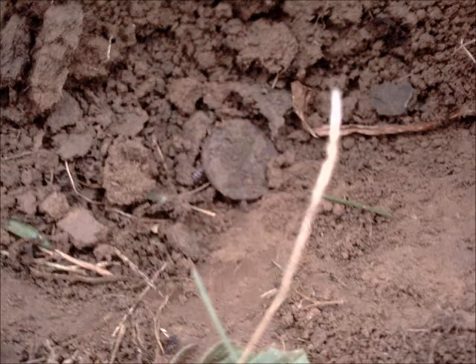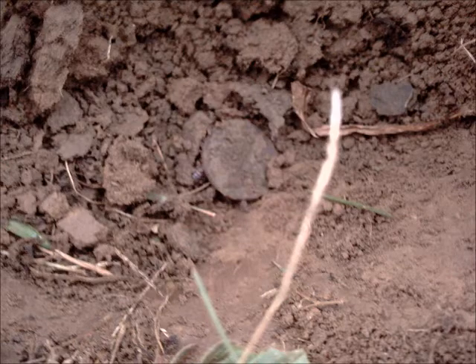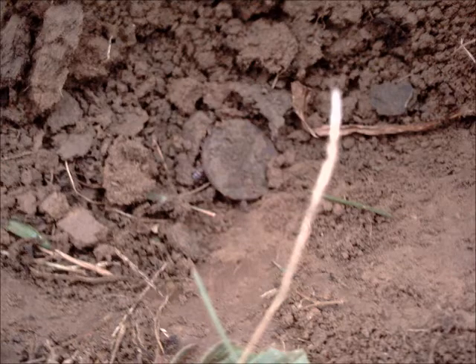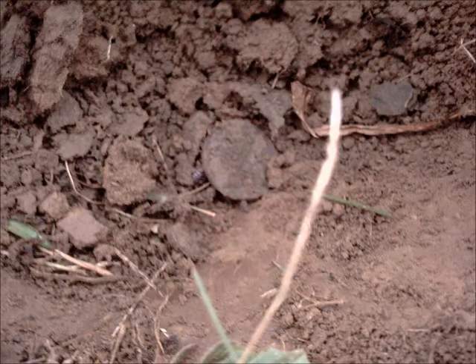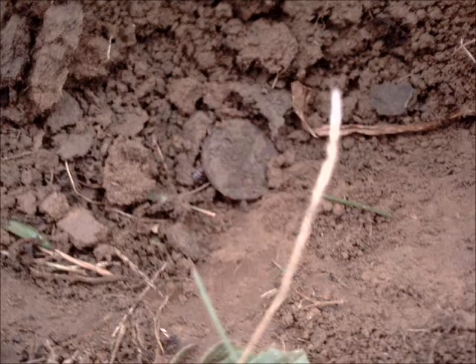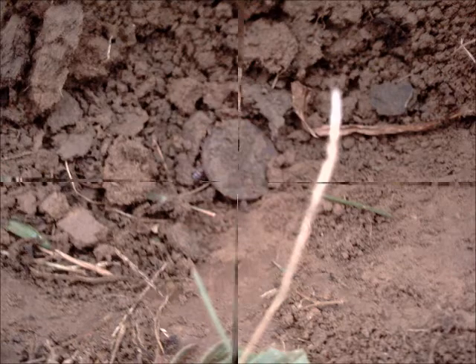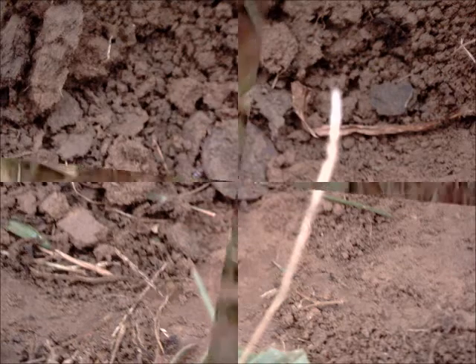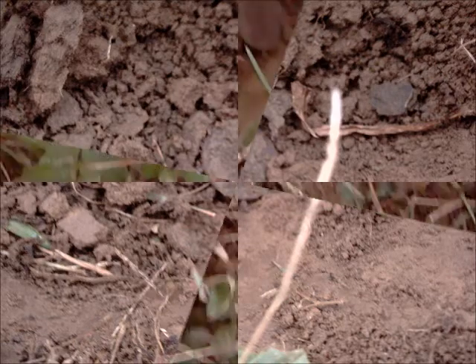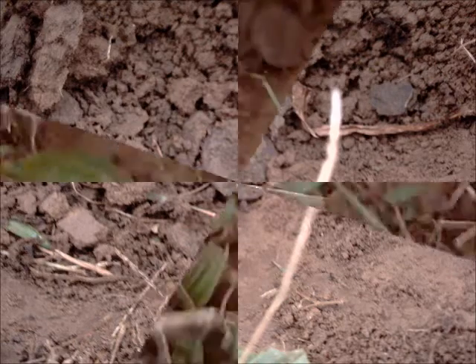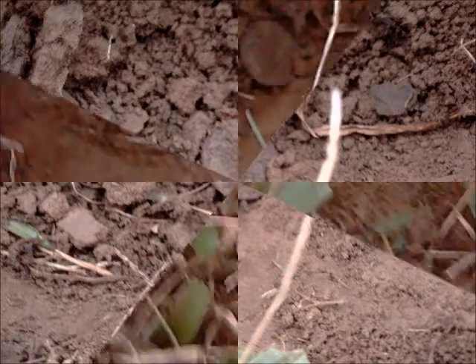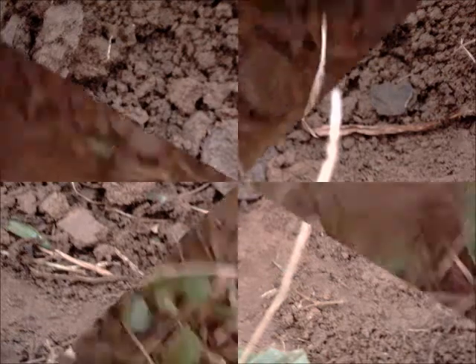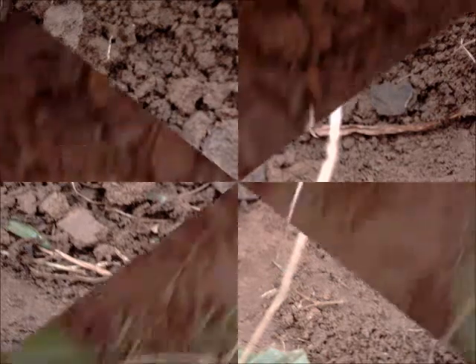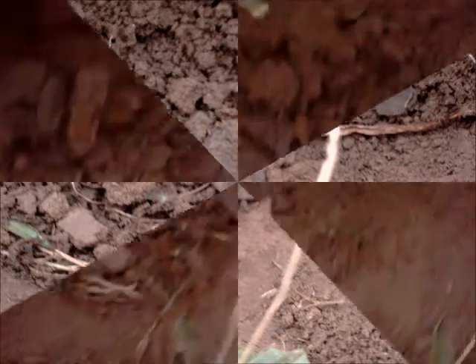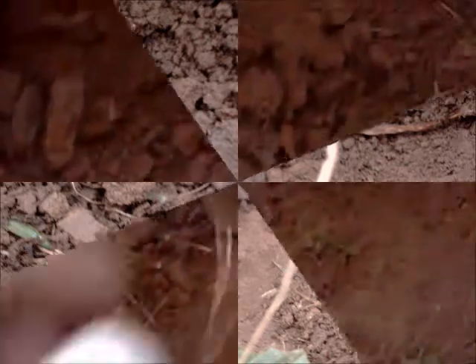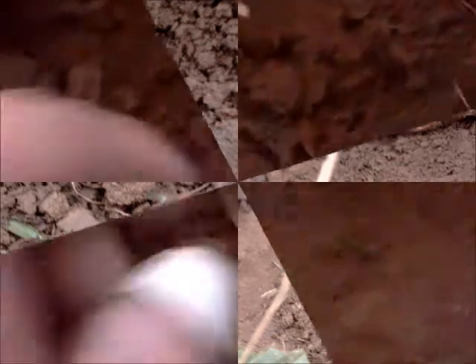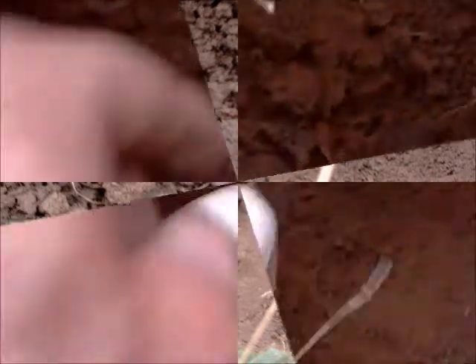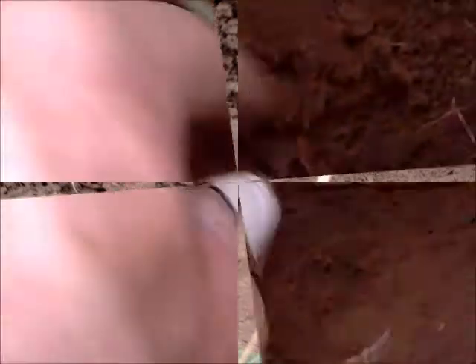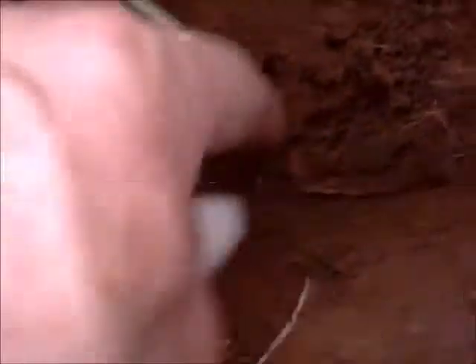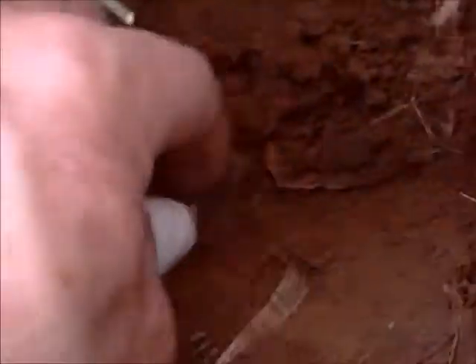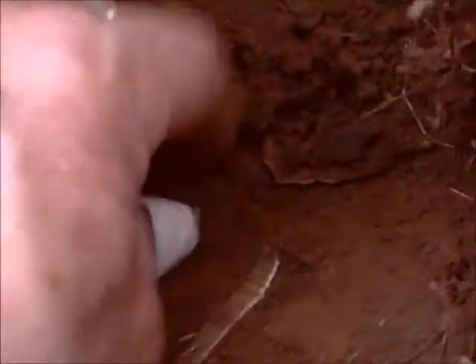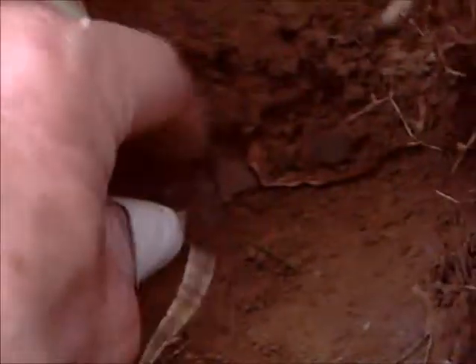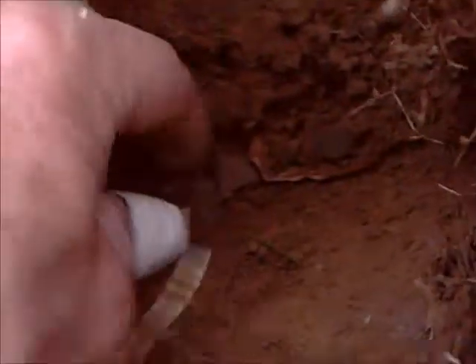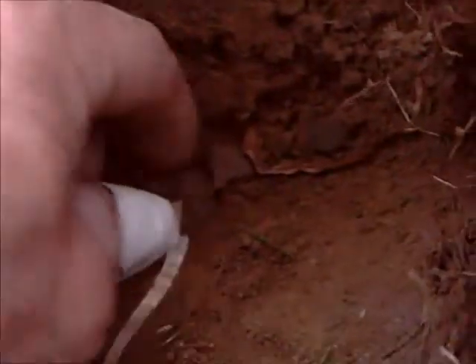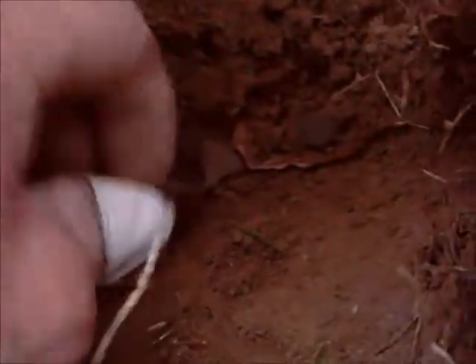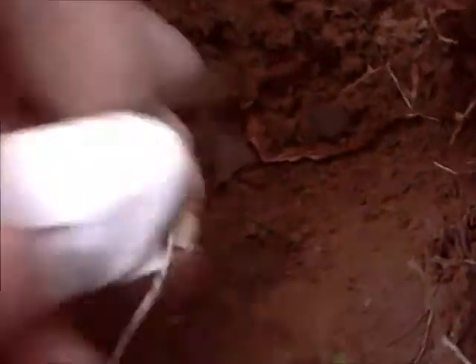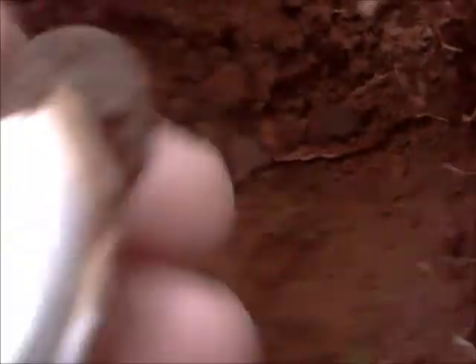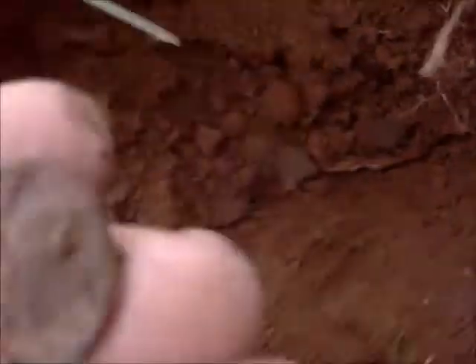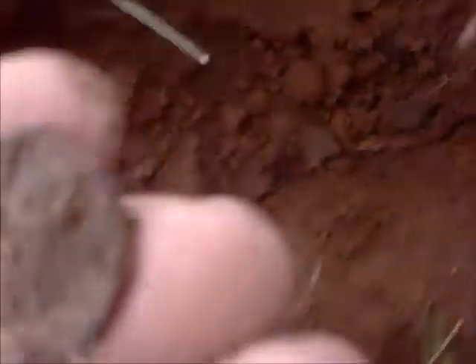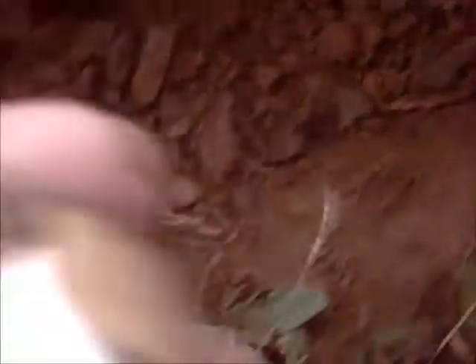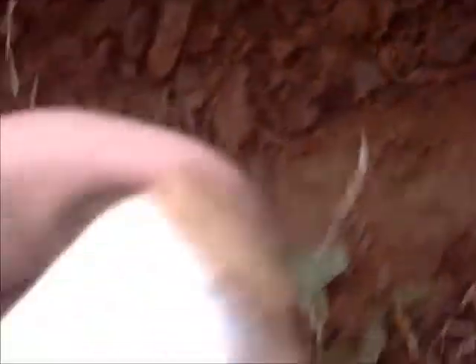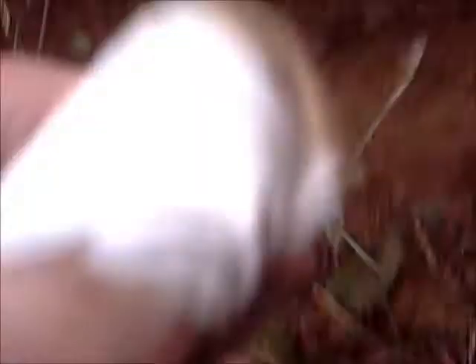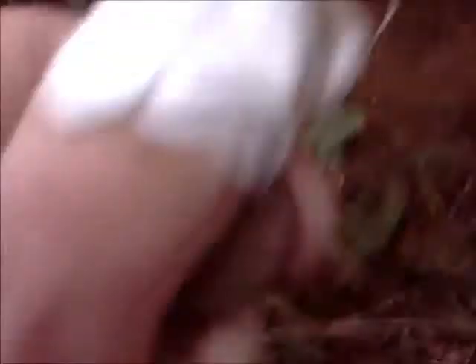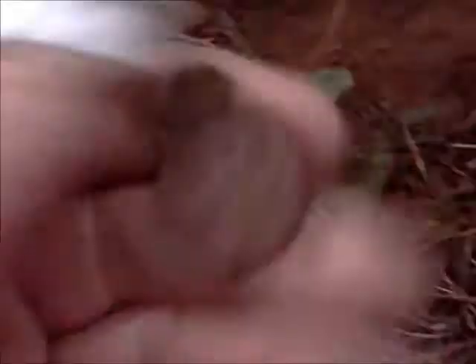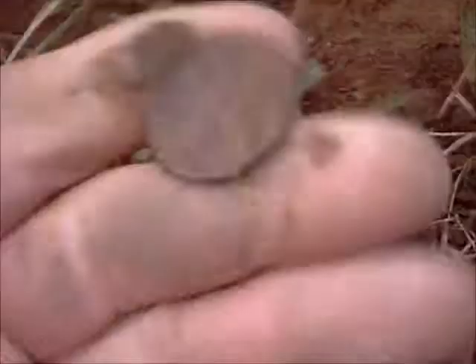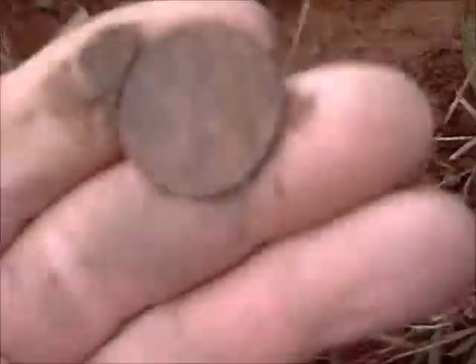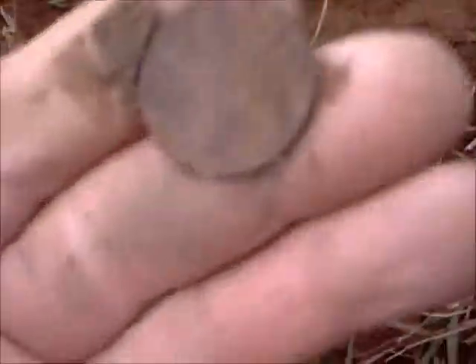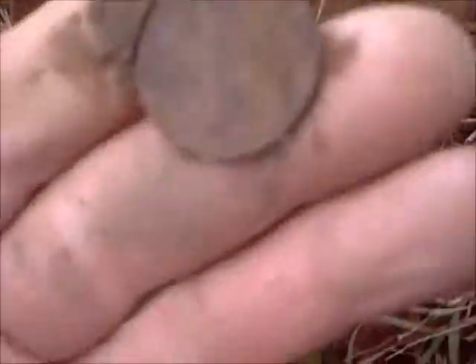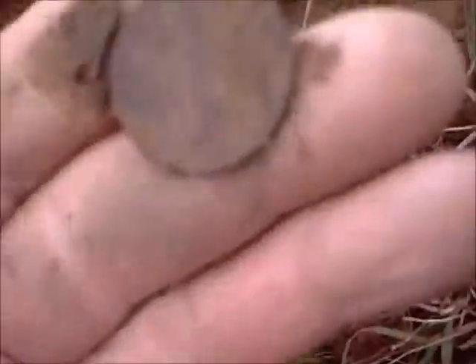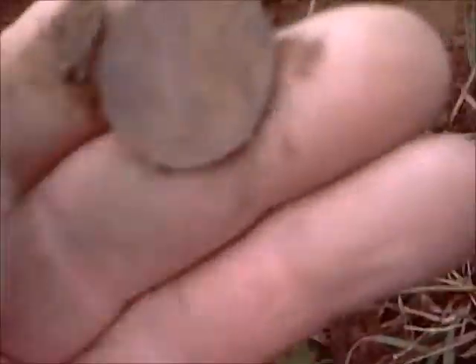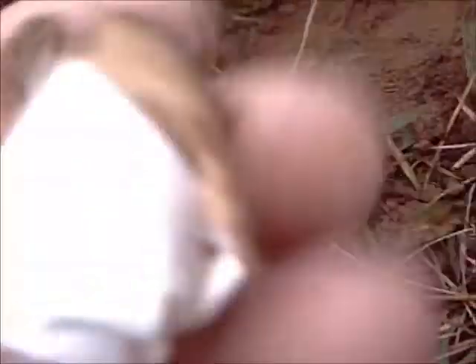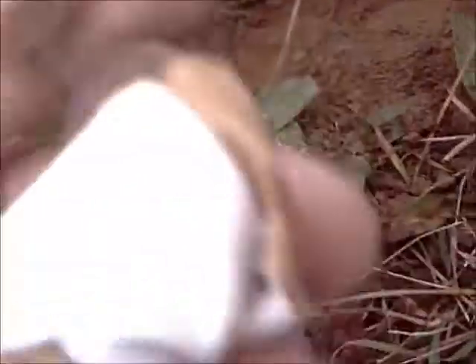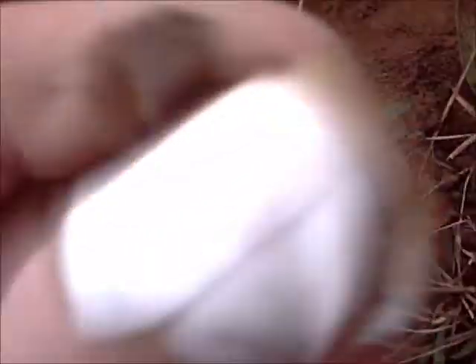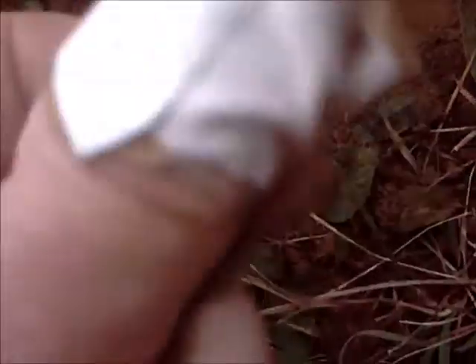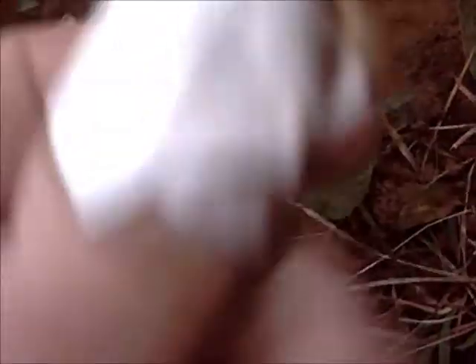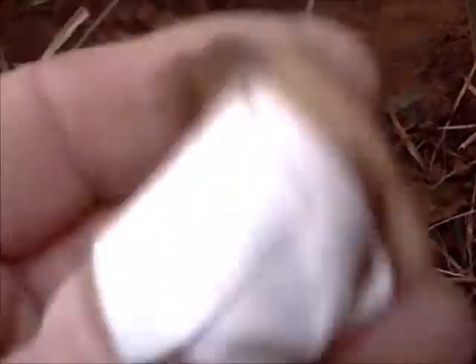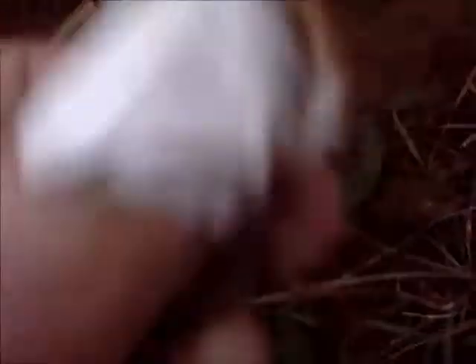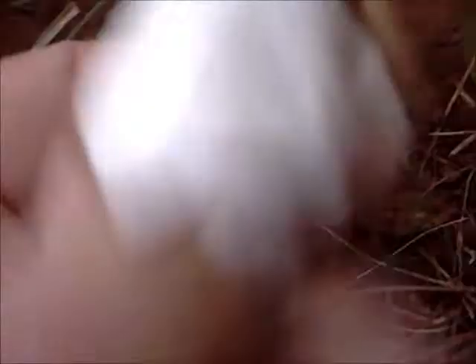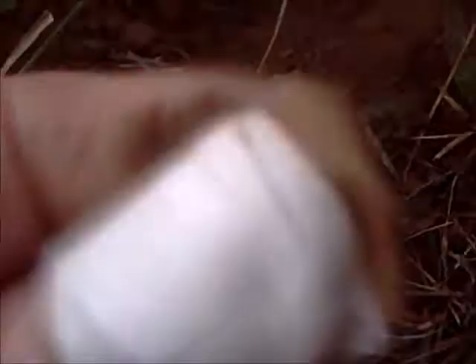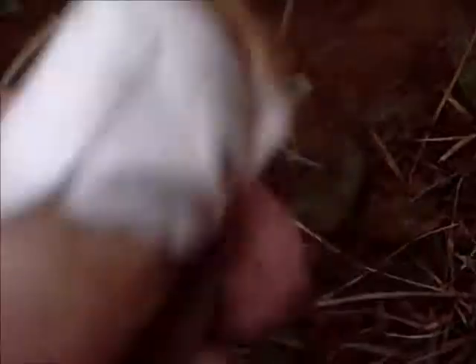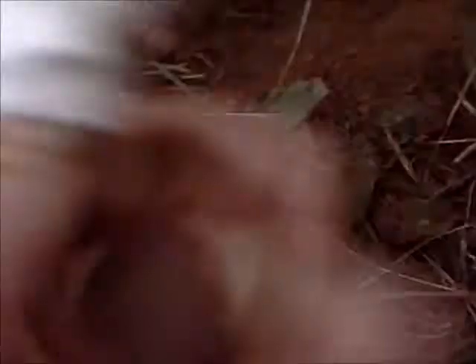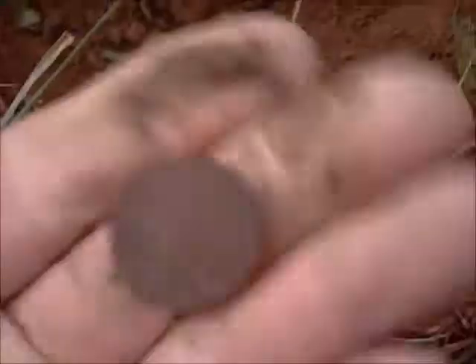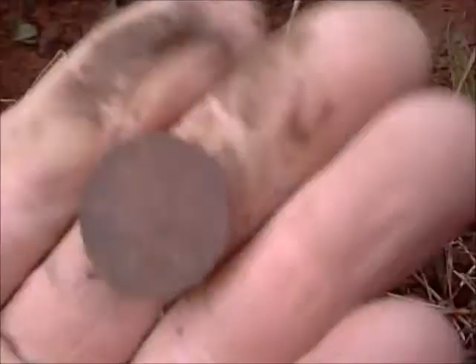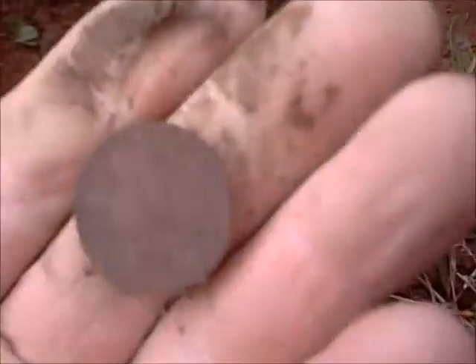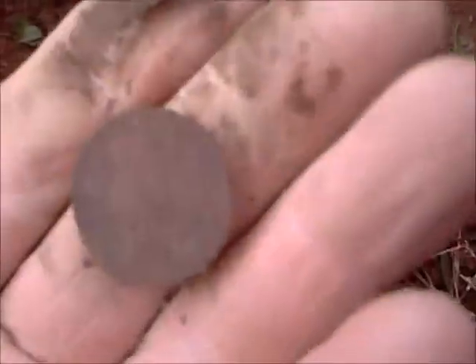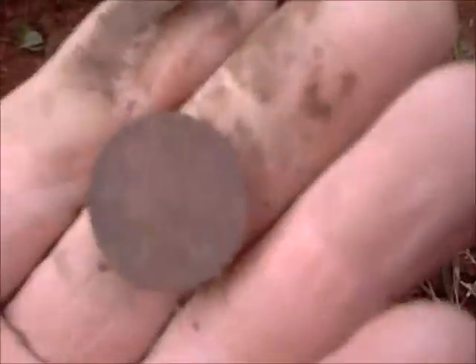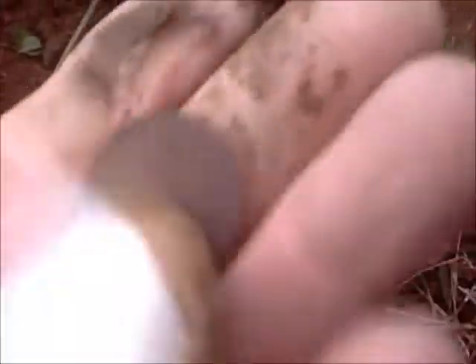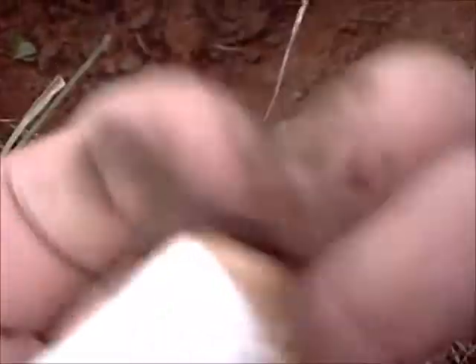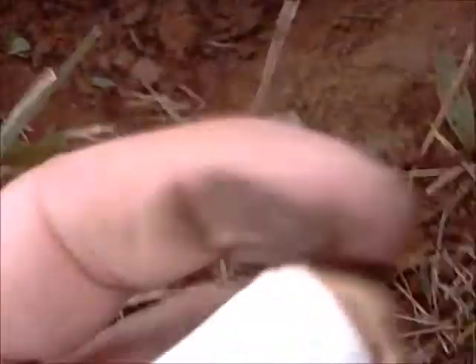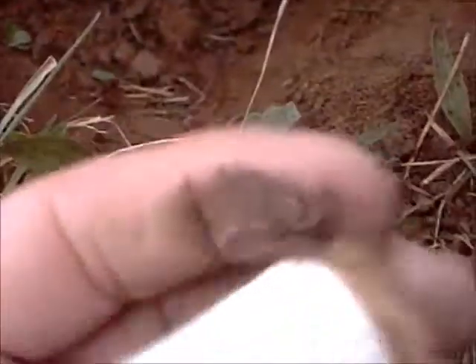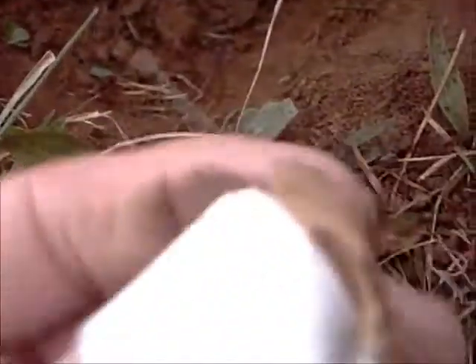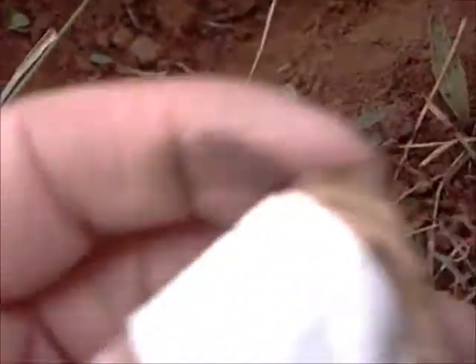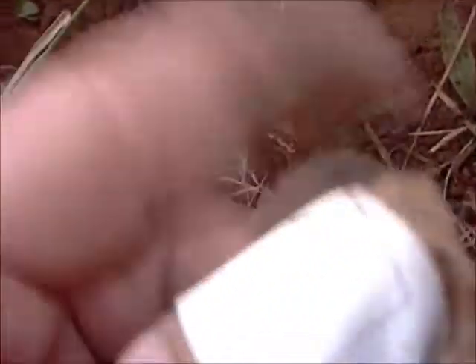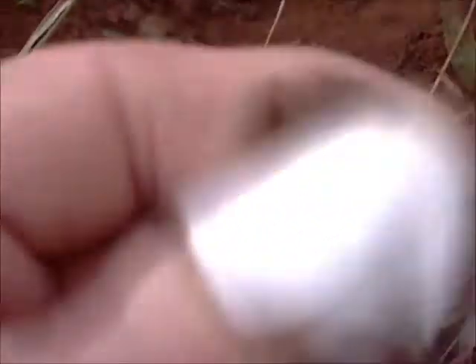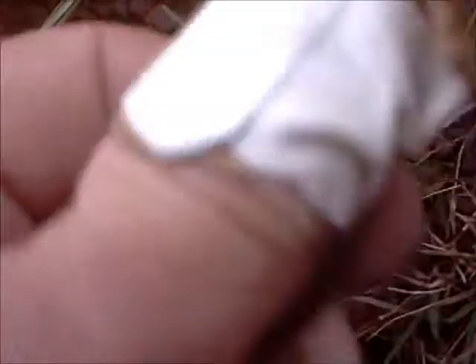It's got another friend - another nickel. Yep, another nickel.